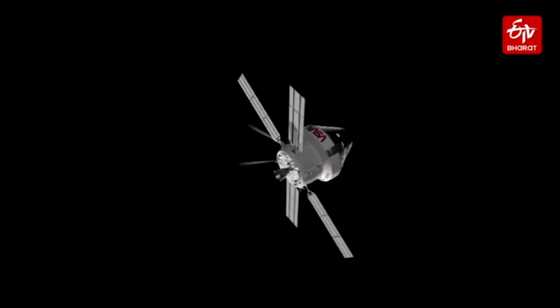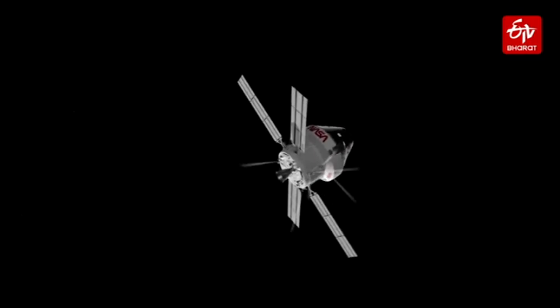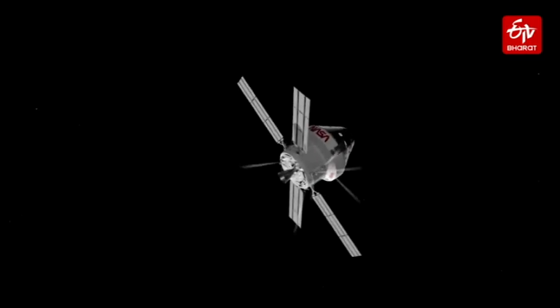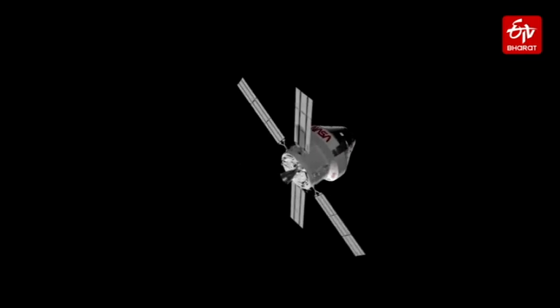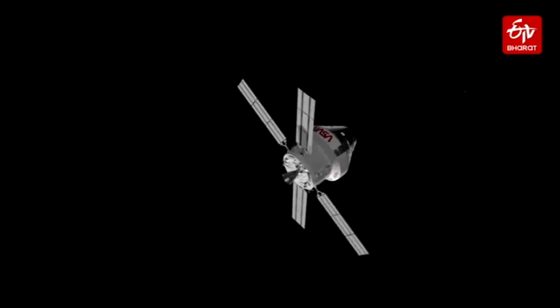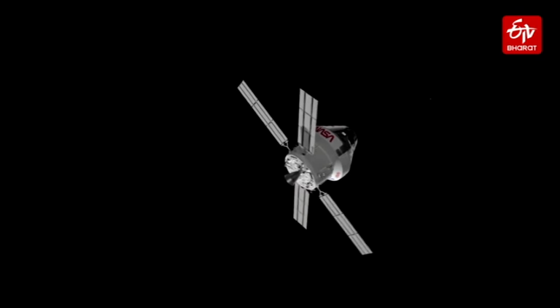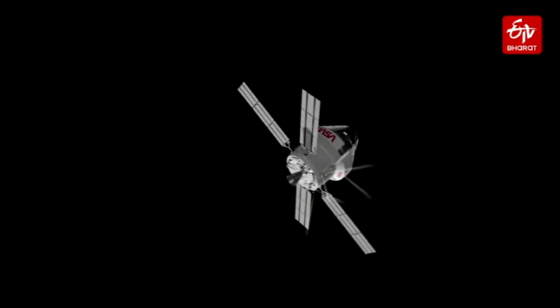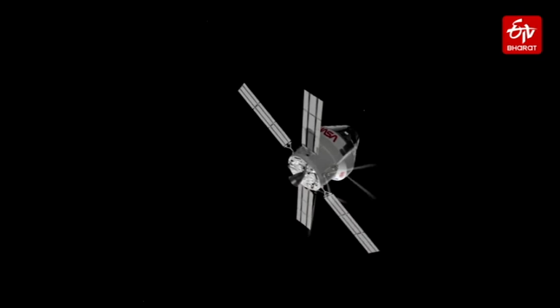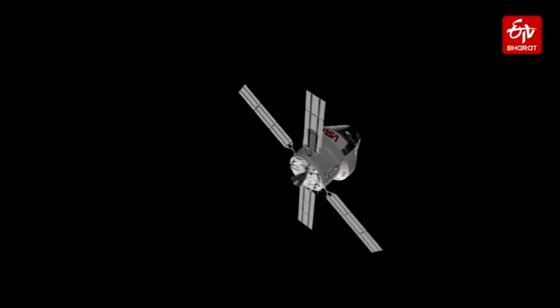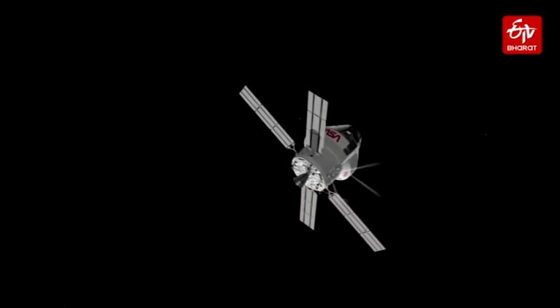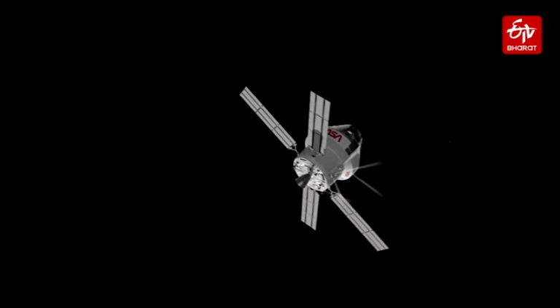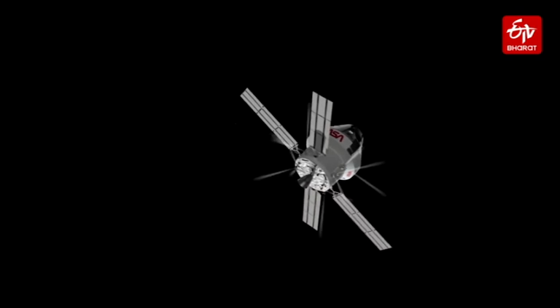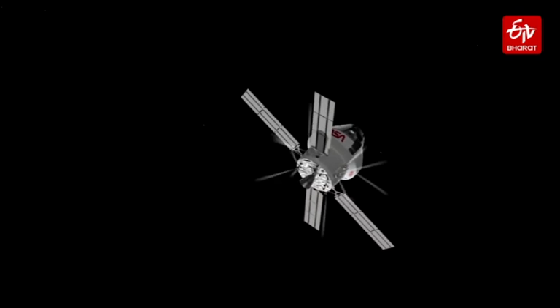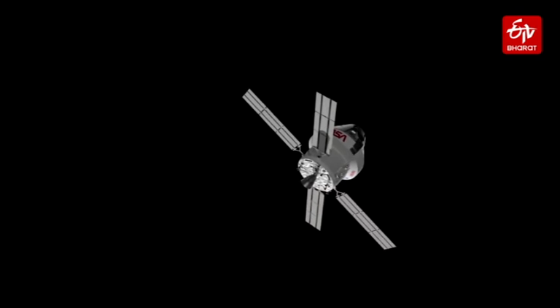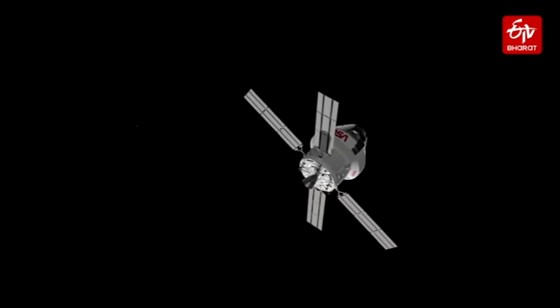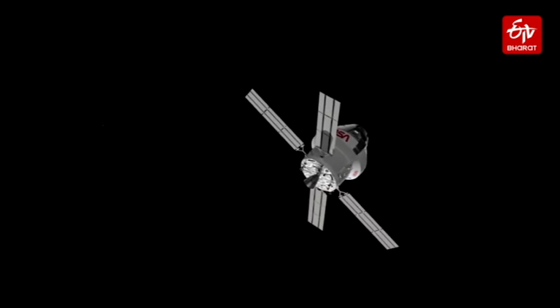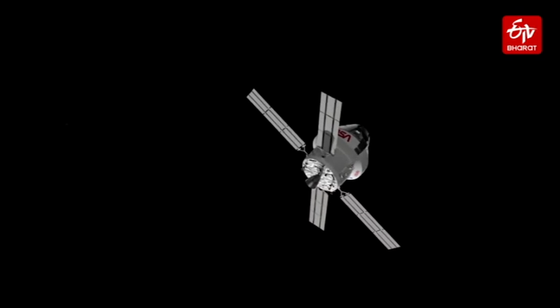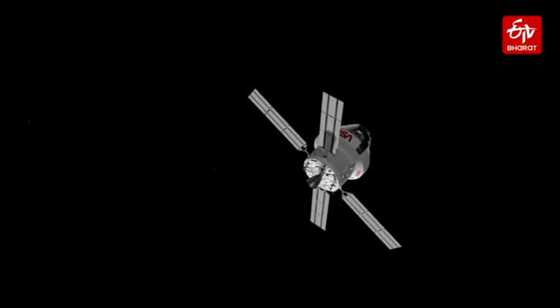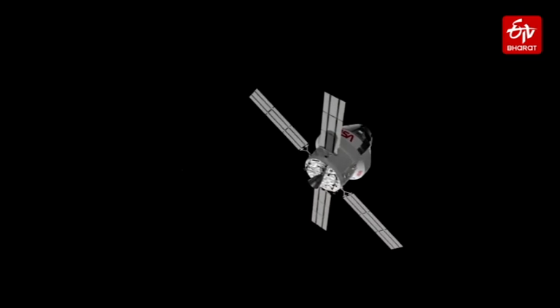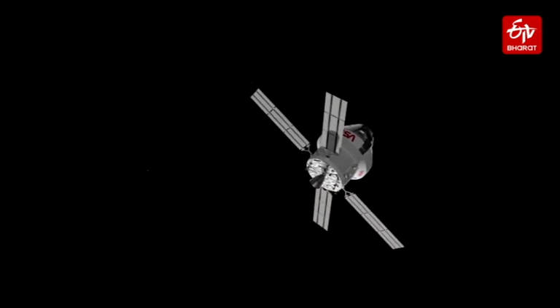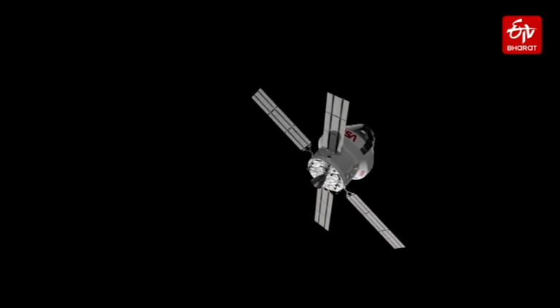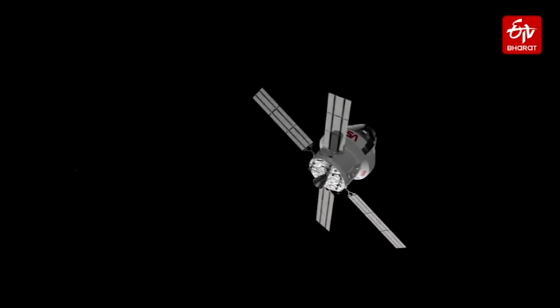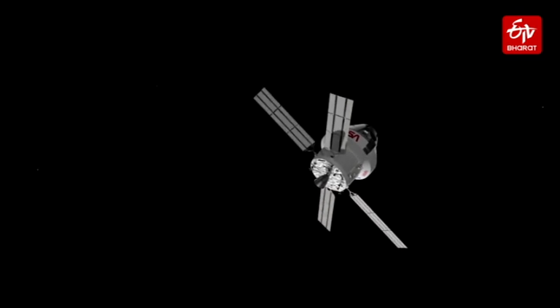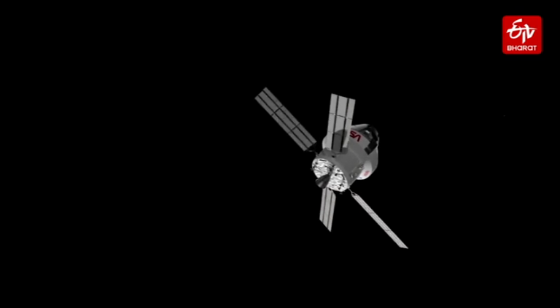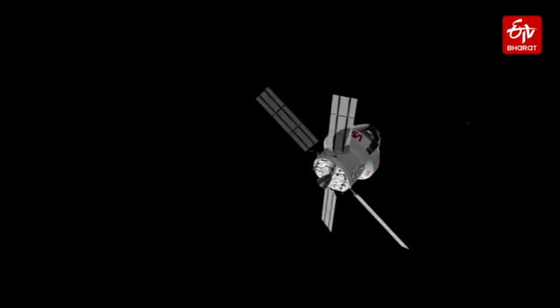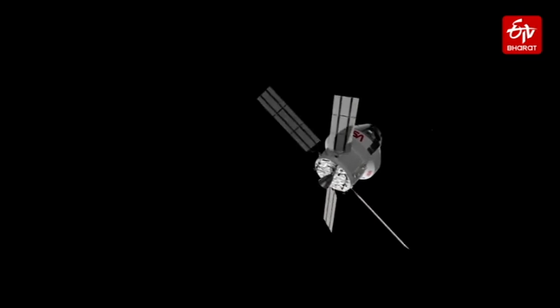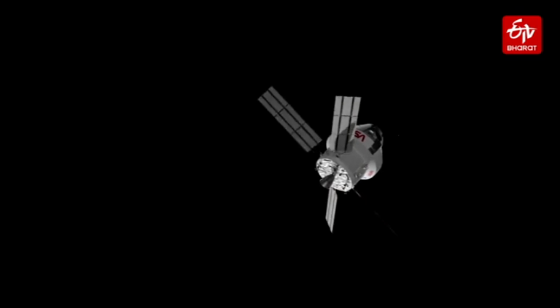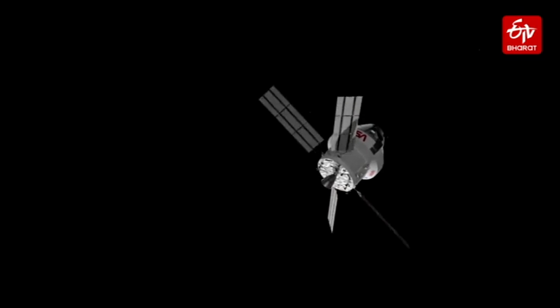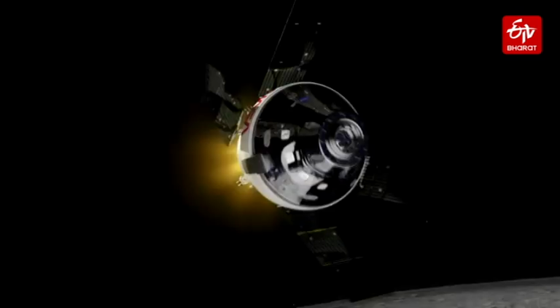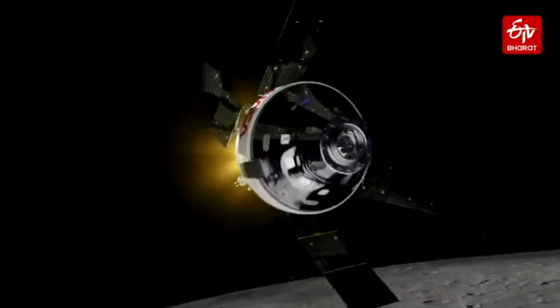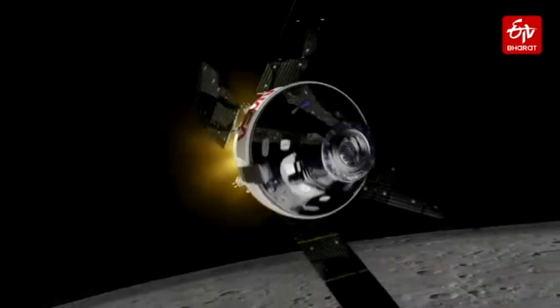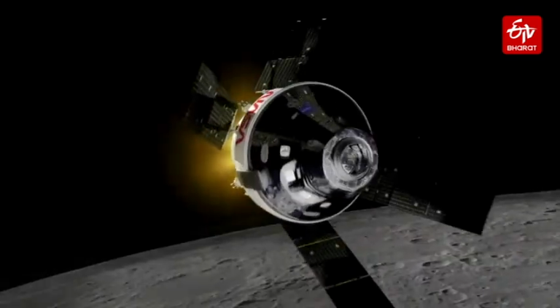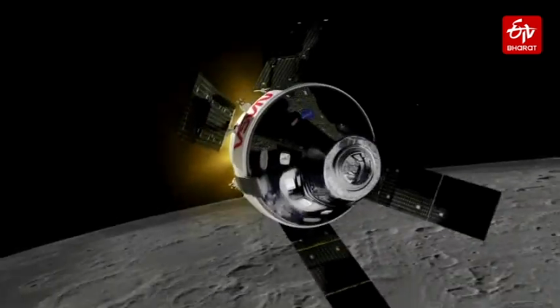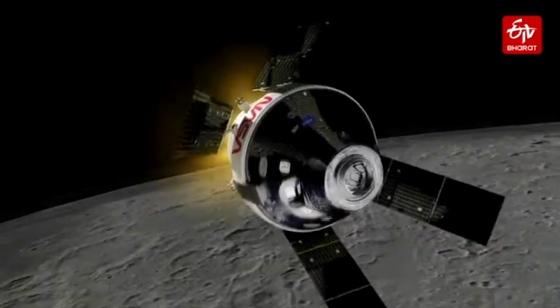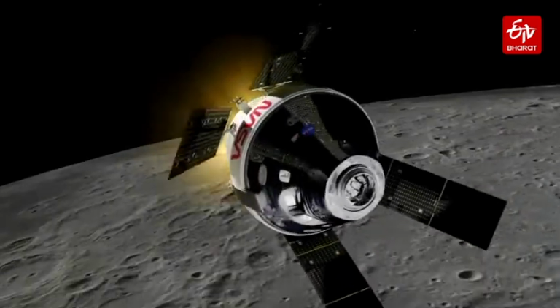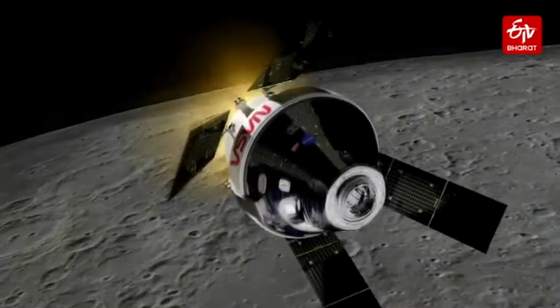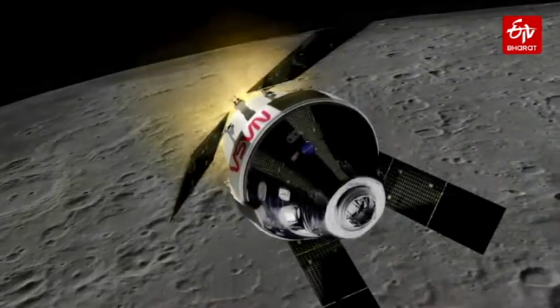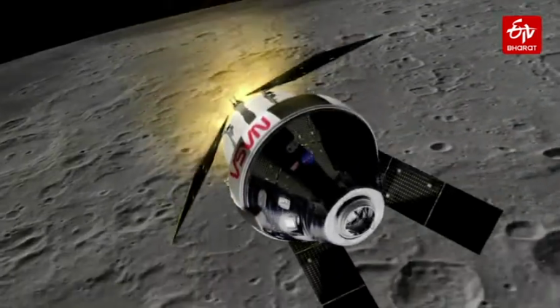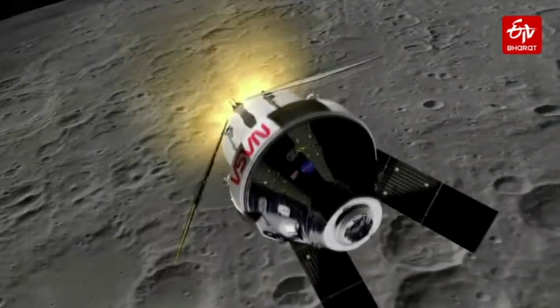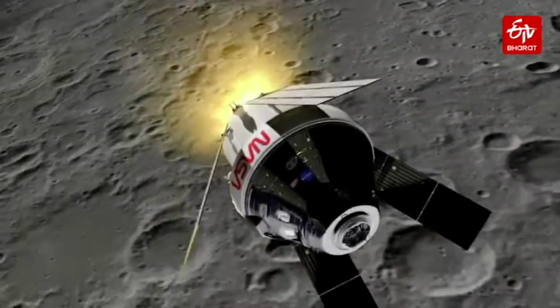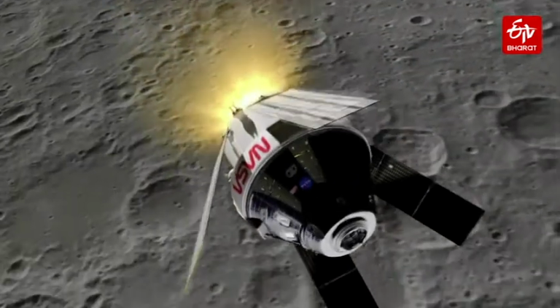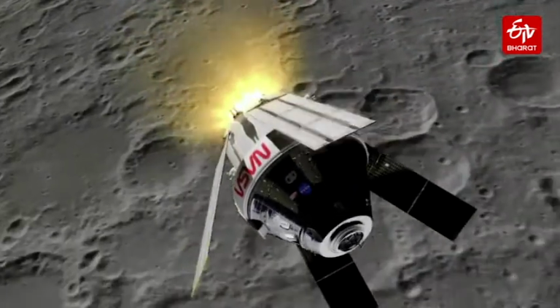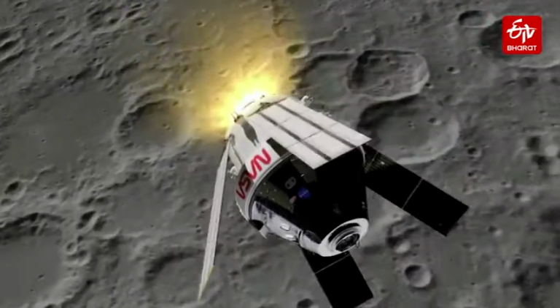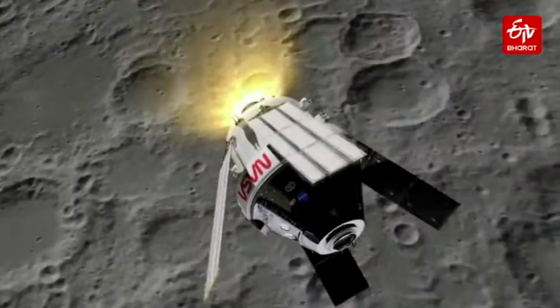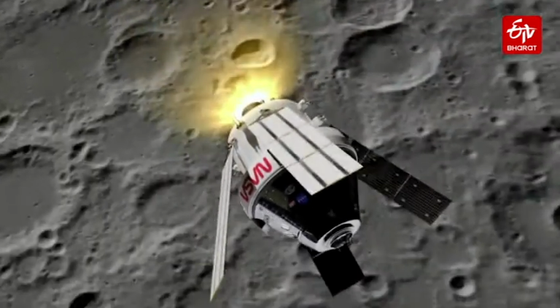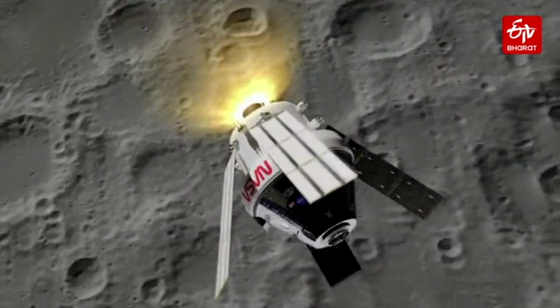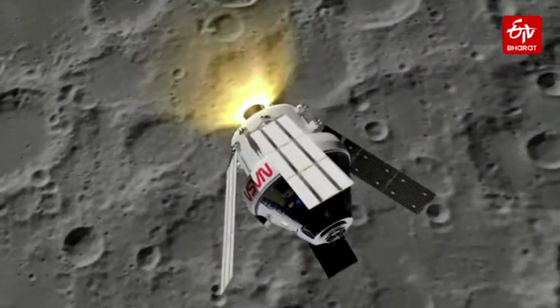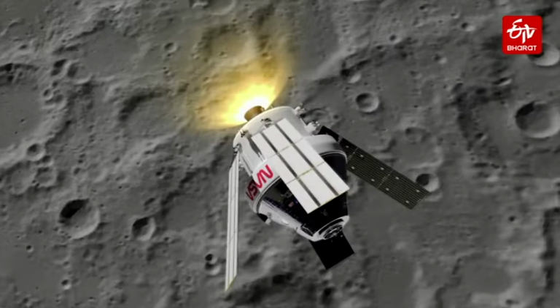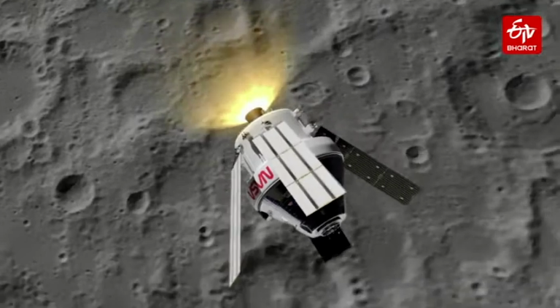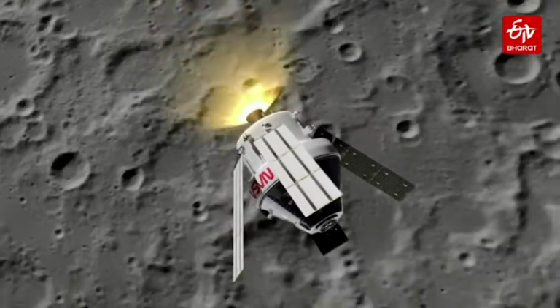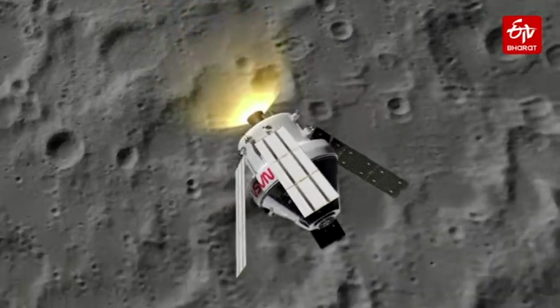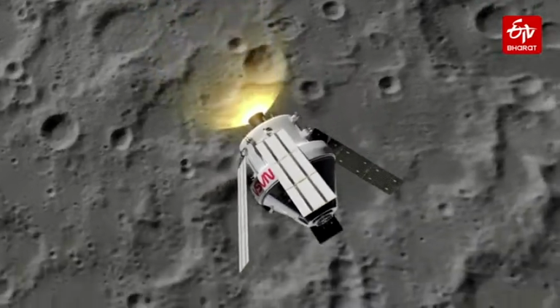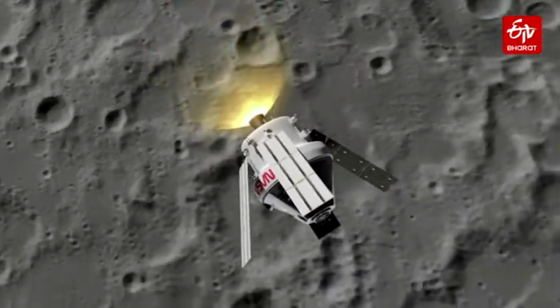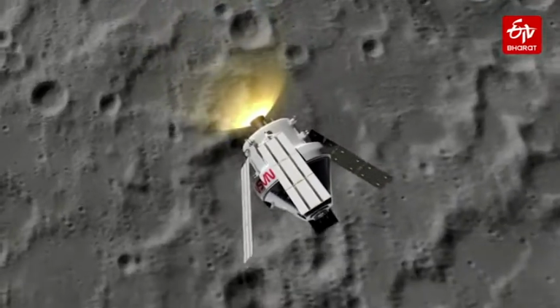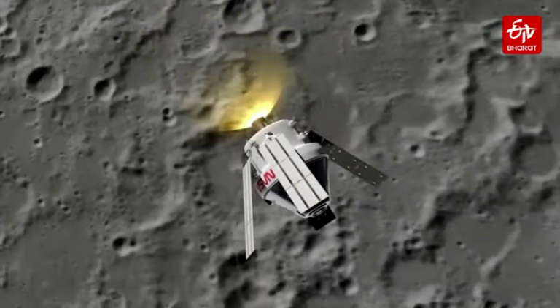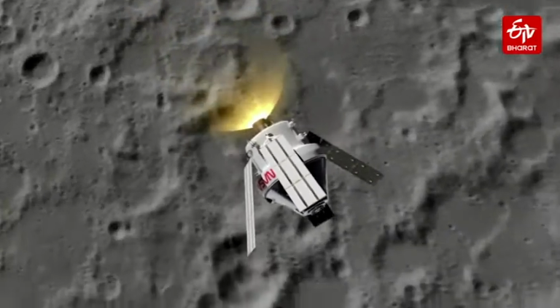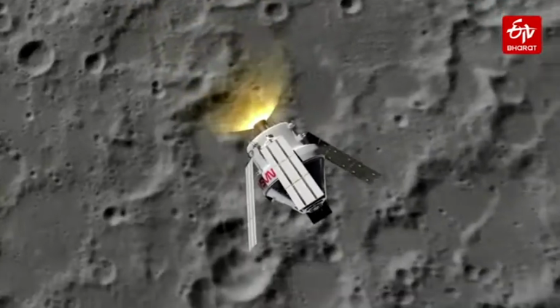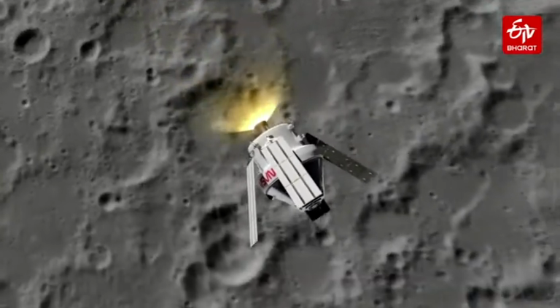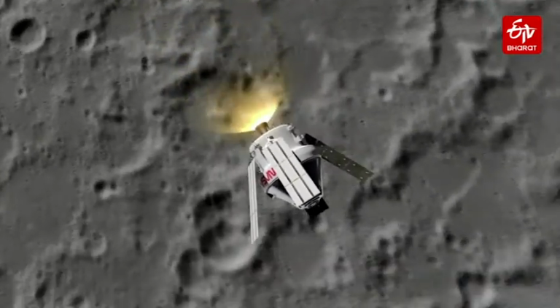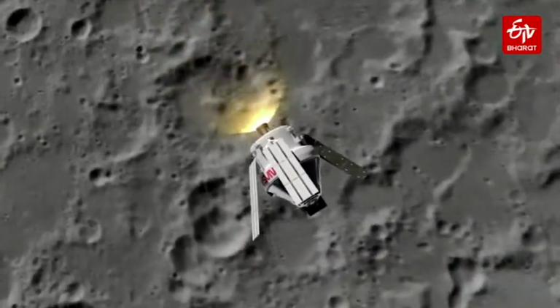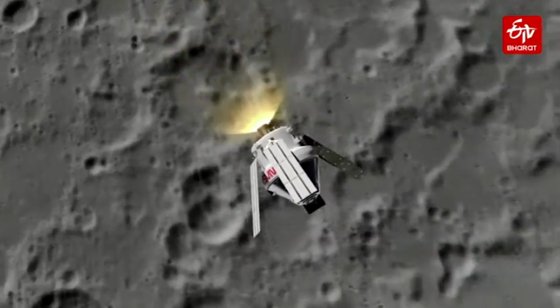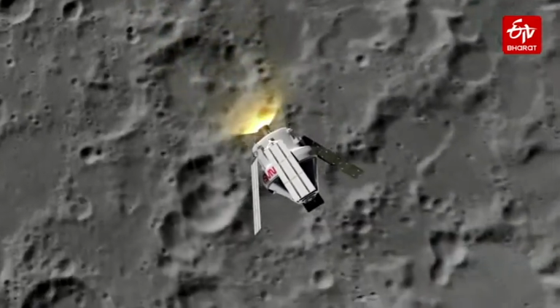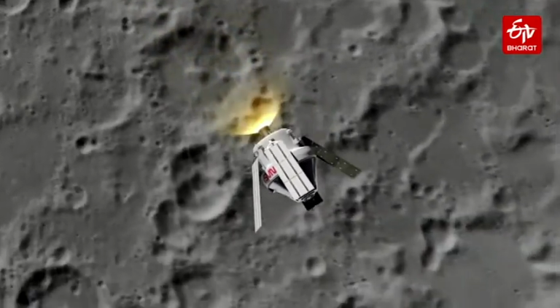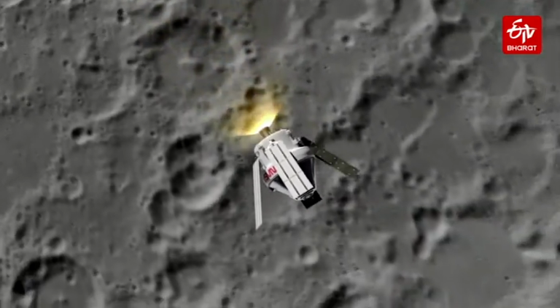The first module, known as ESM-1, was delivered by ESA to NASA's Cape Canaveral in Florida in November 2018.